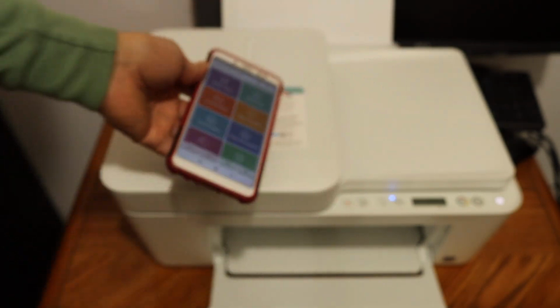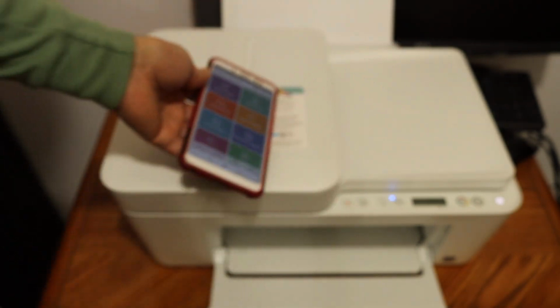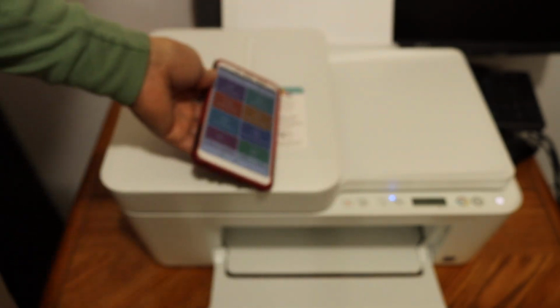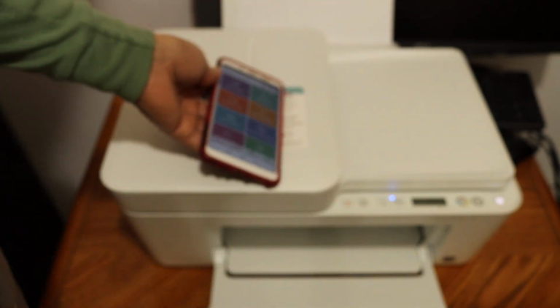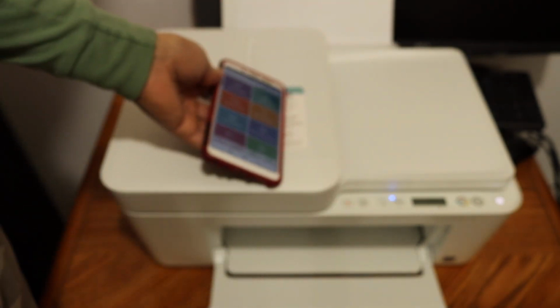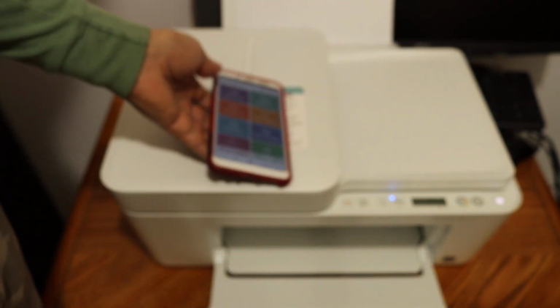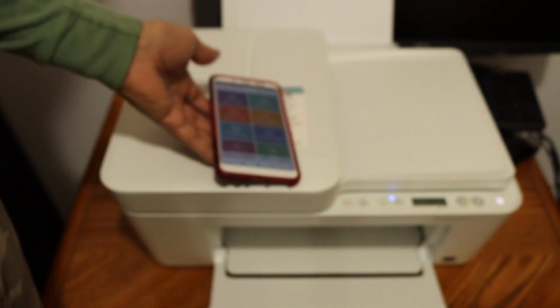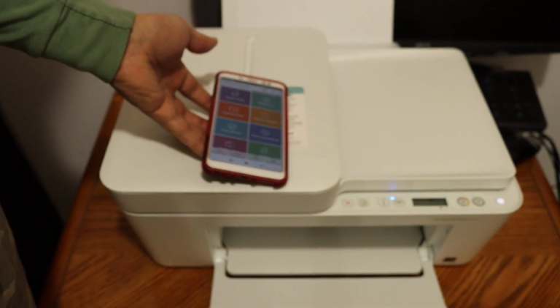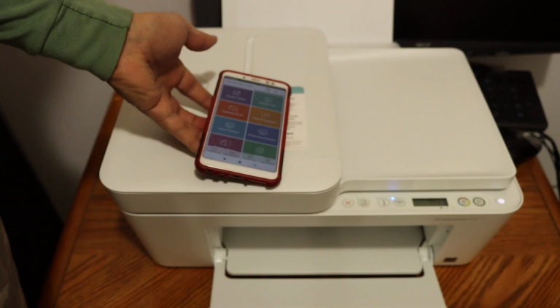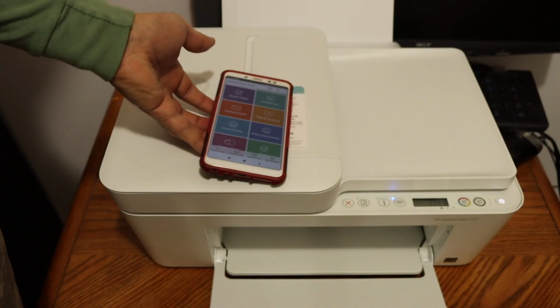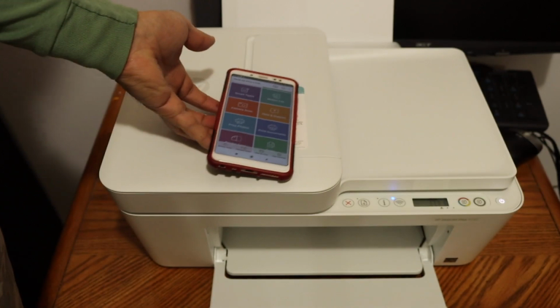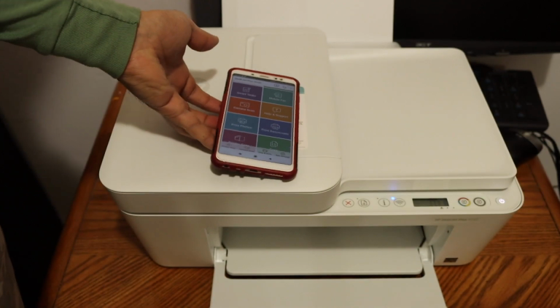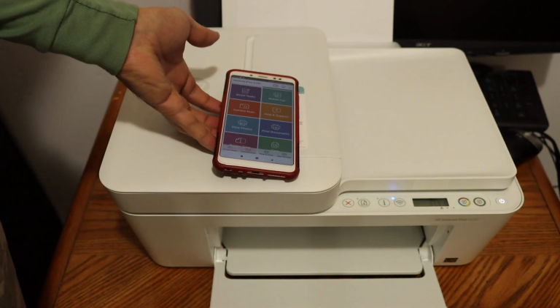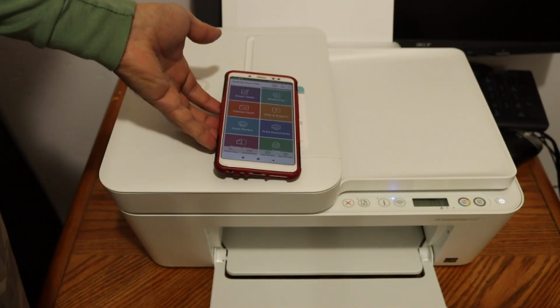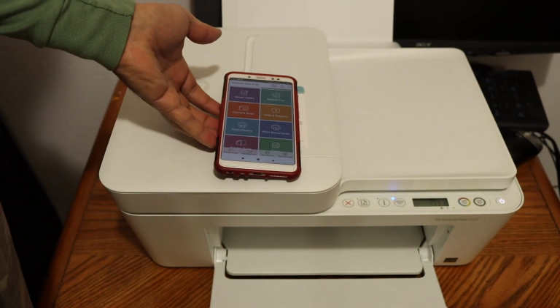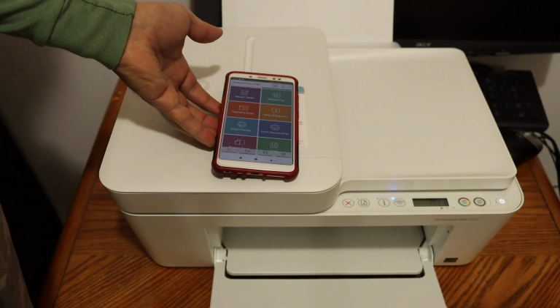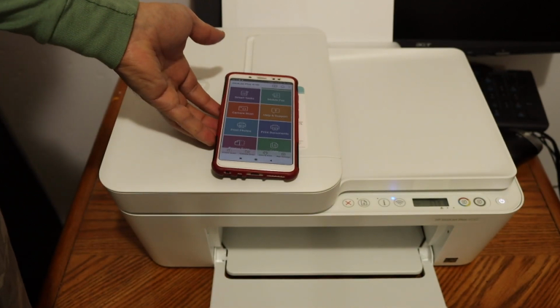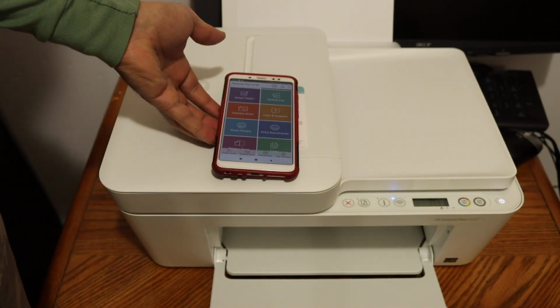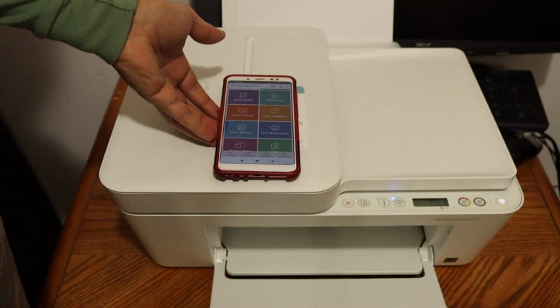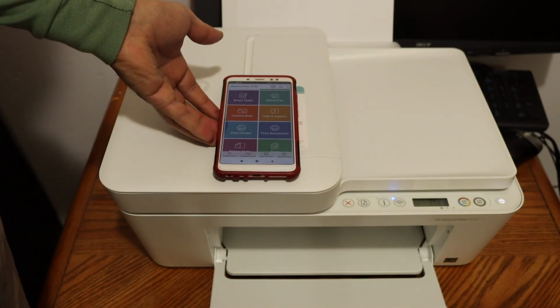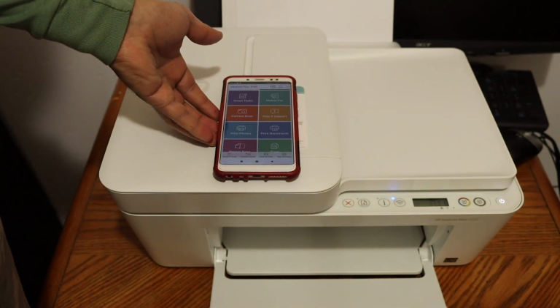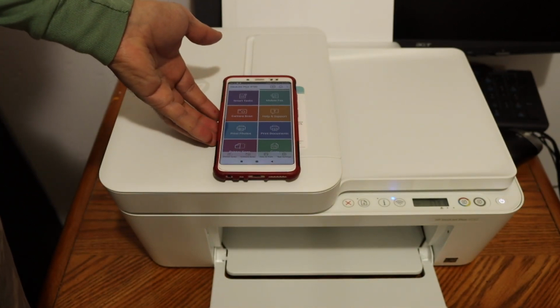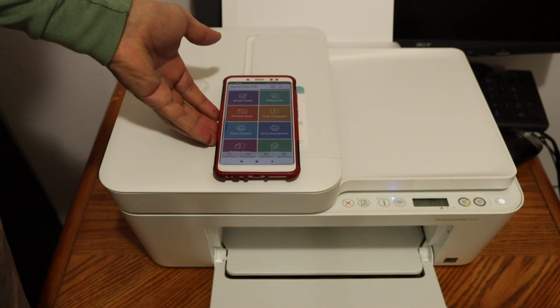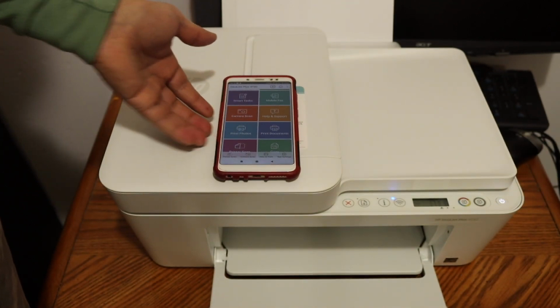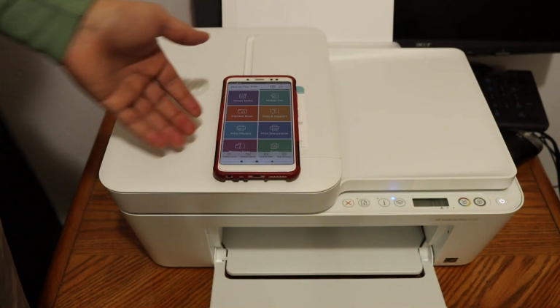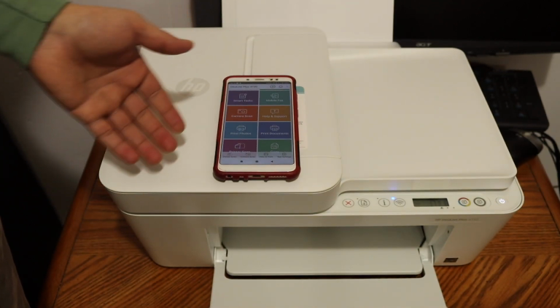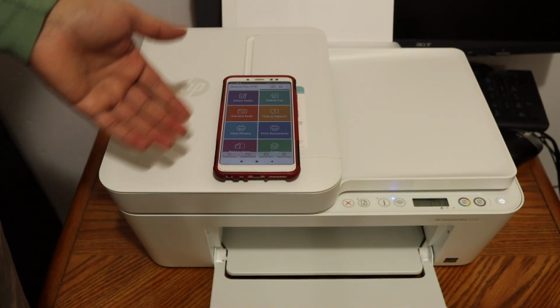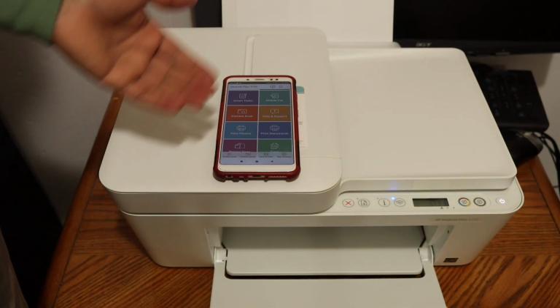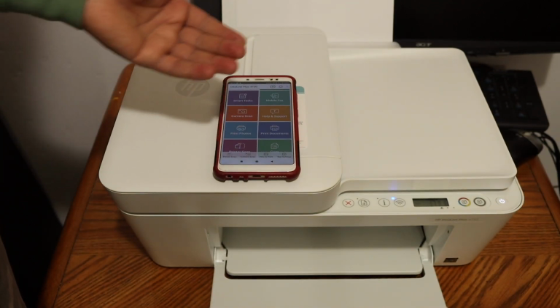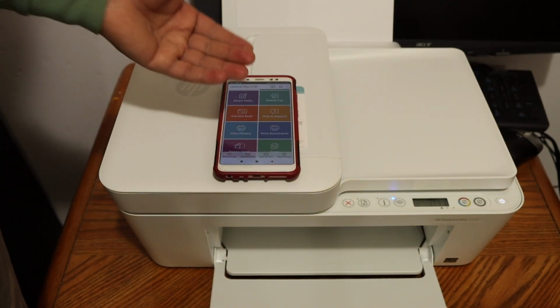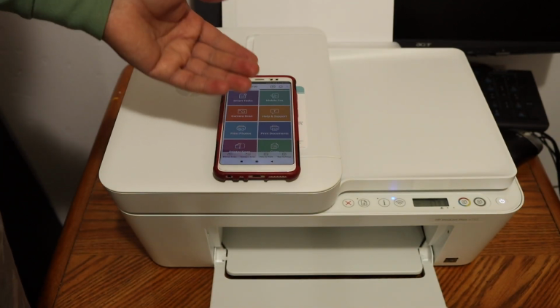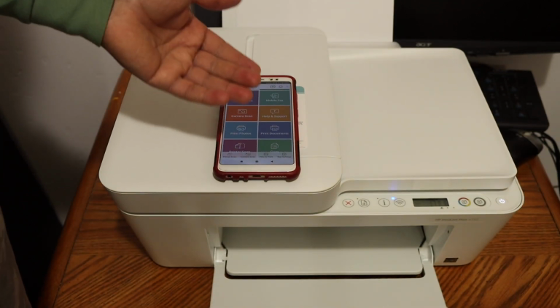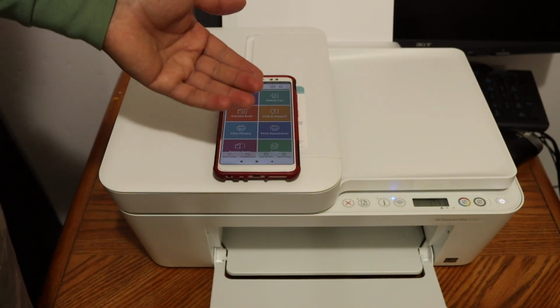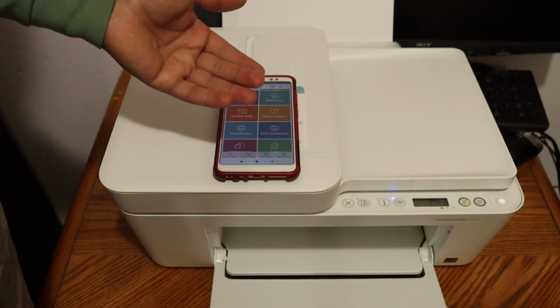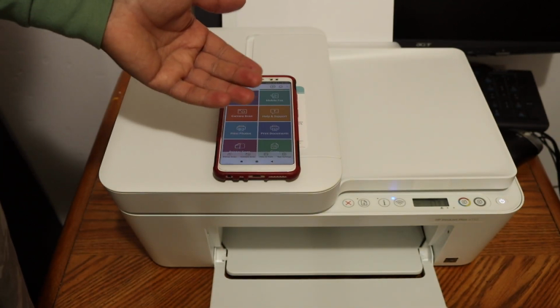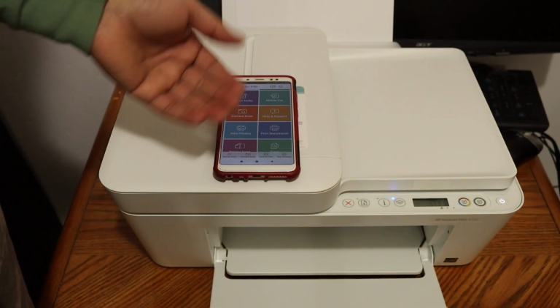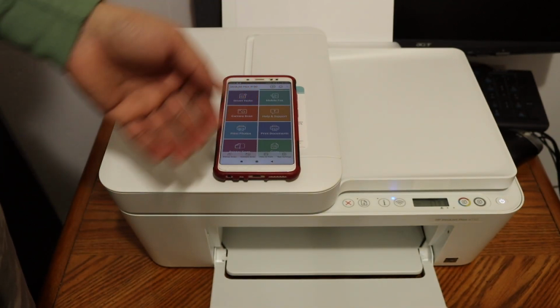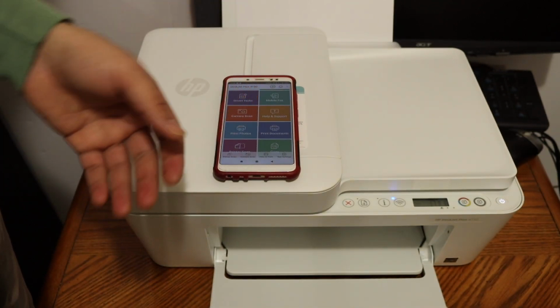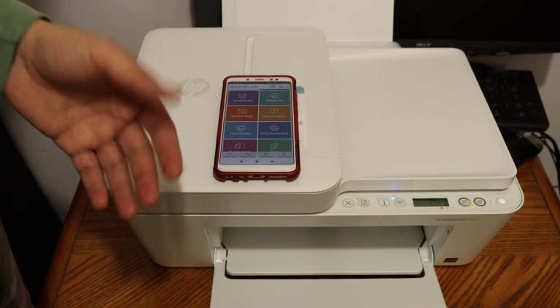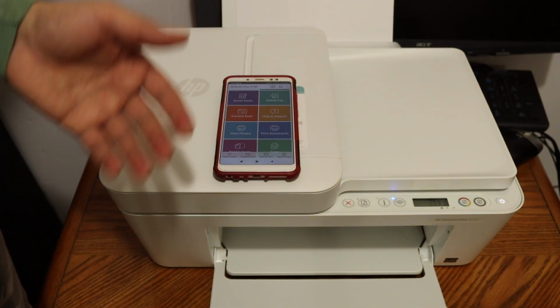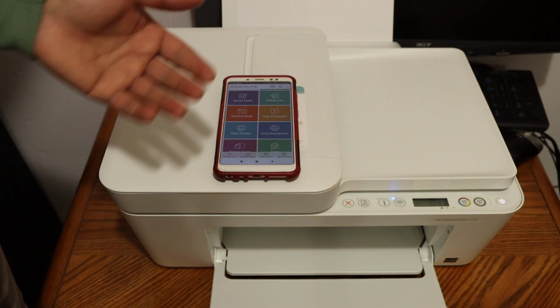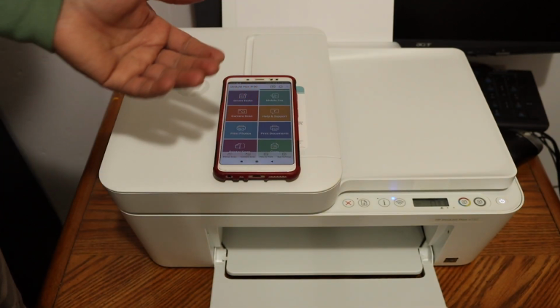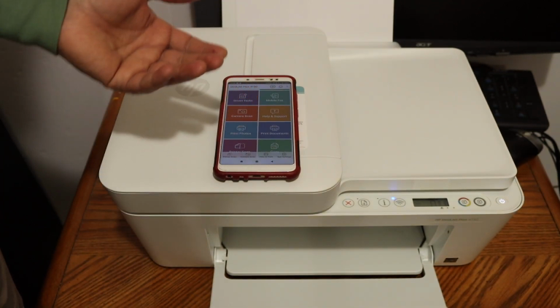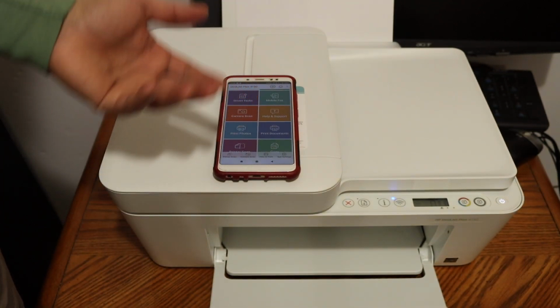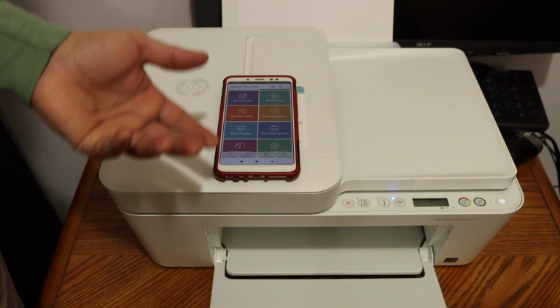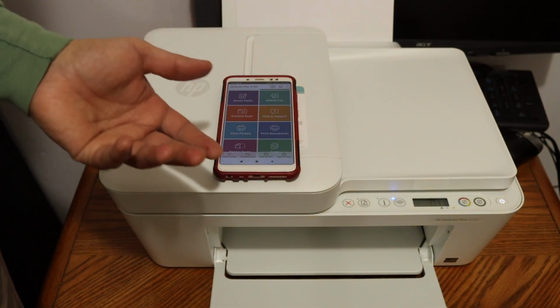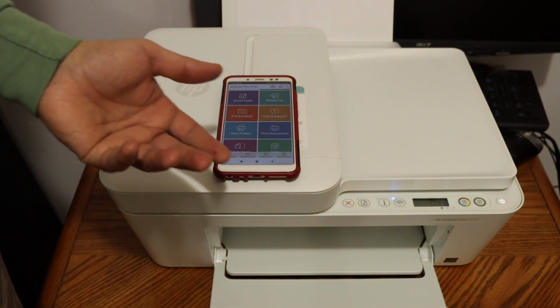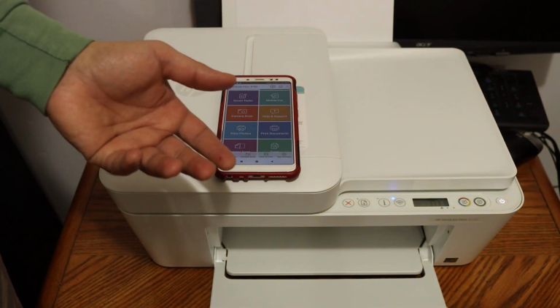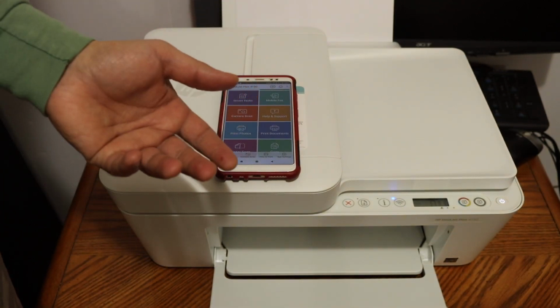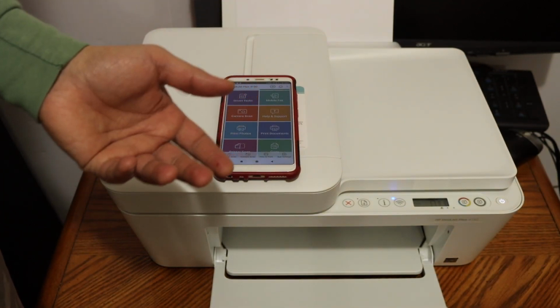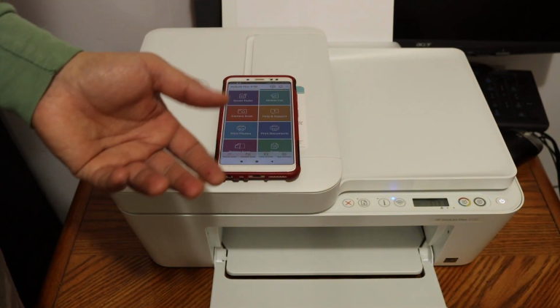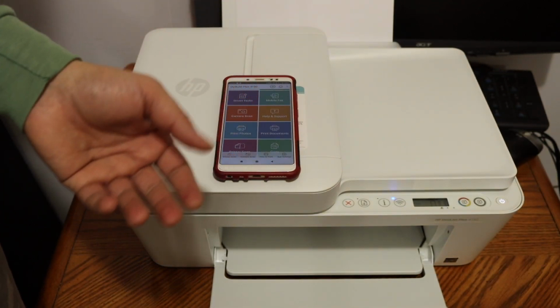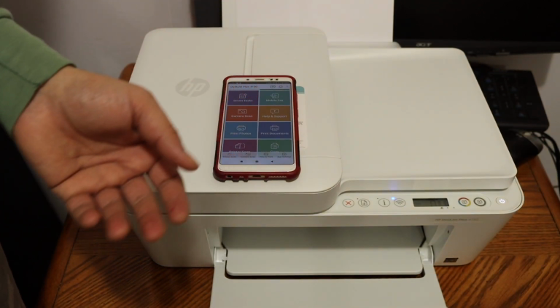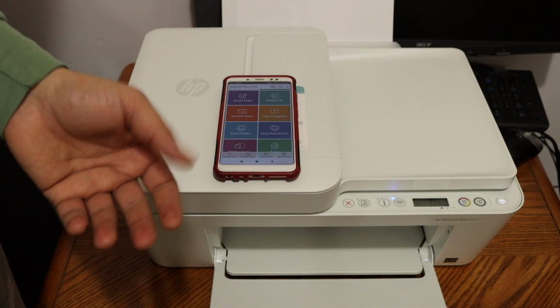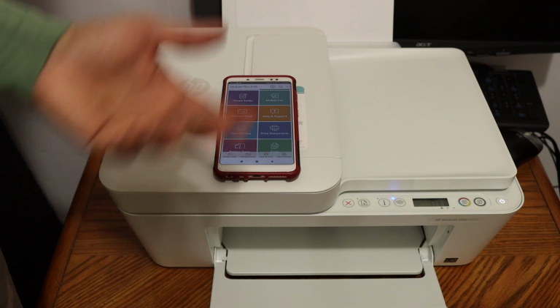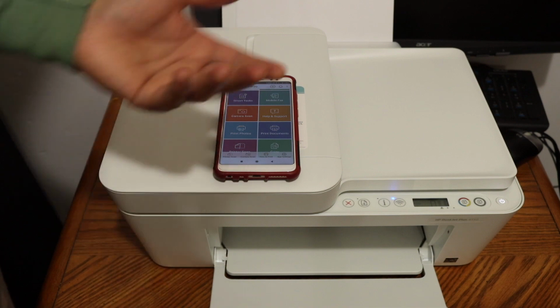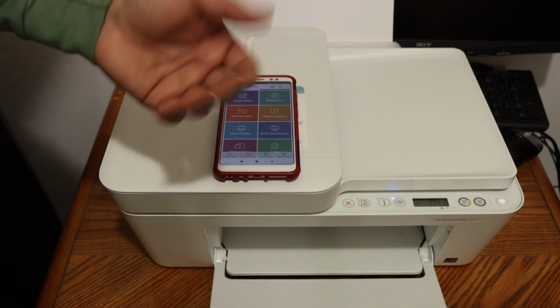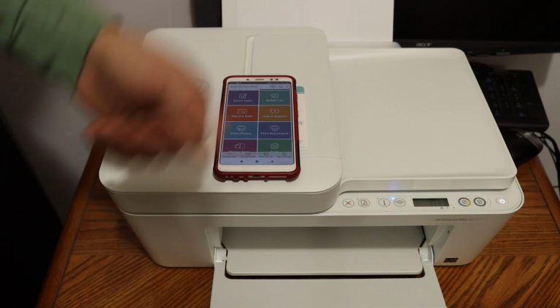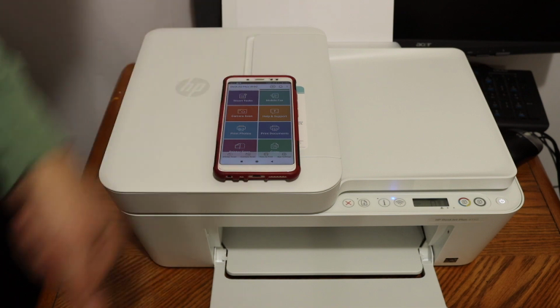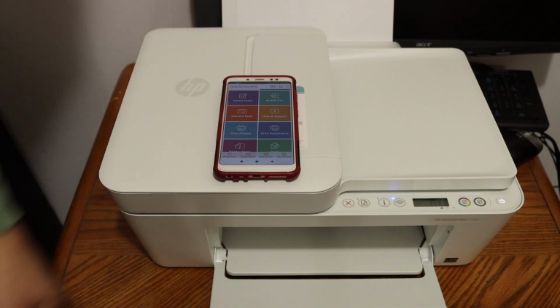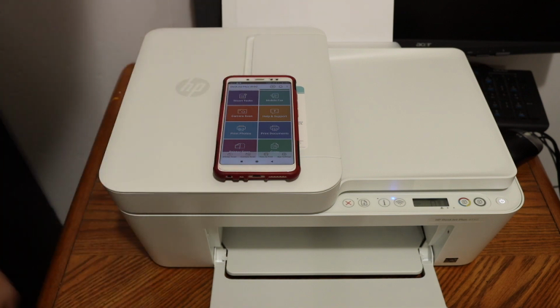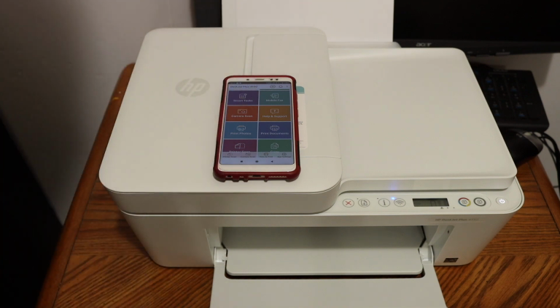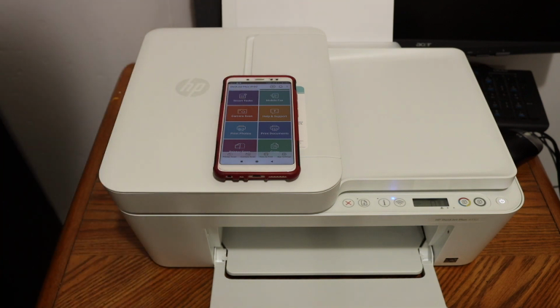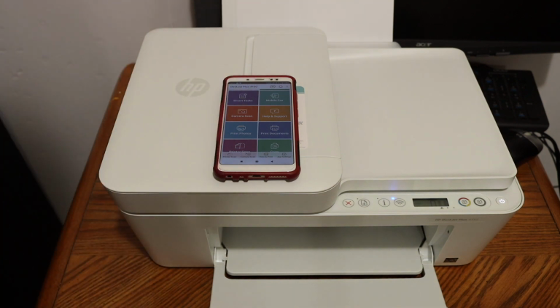This is how we do the Wi-Fi setup using an Android device. You can also use an Android tablet. That's it — thanks for watching!